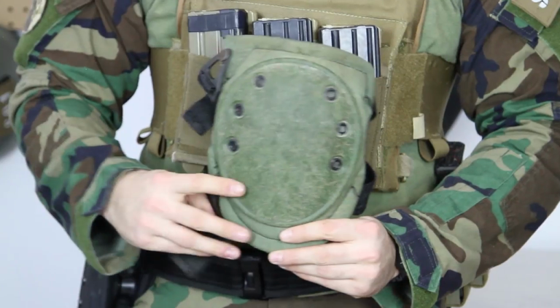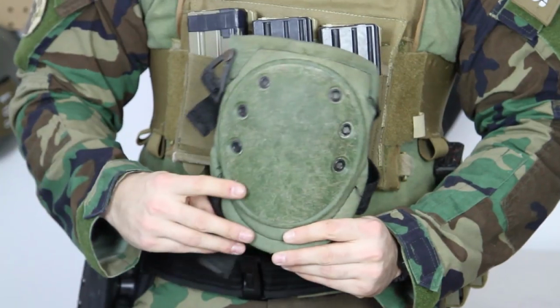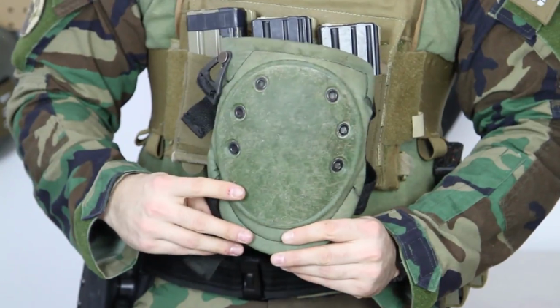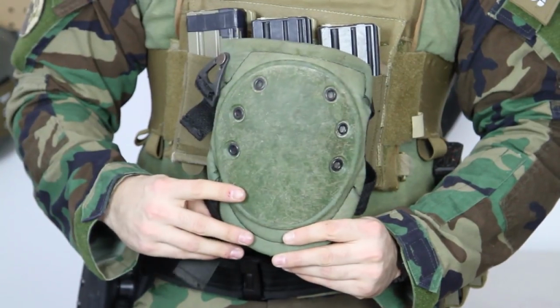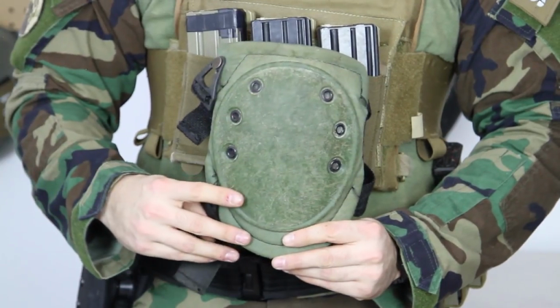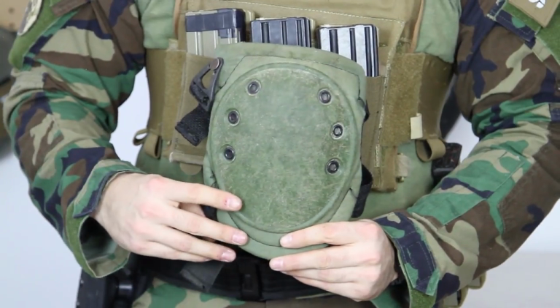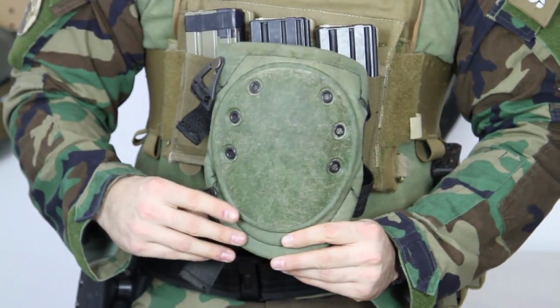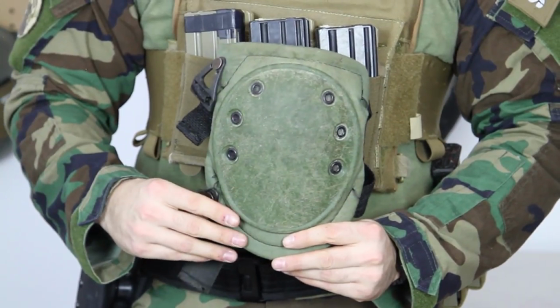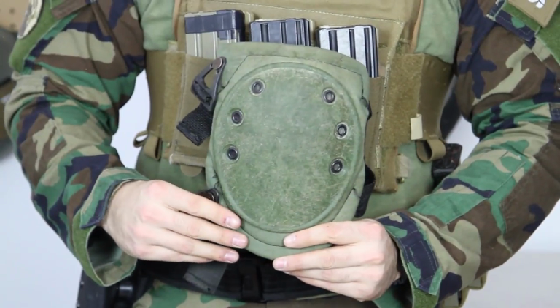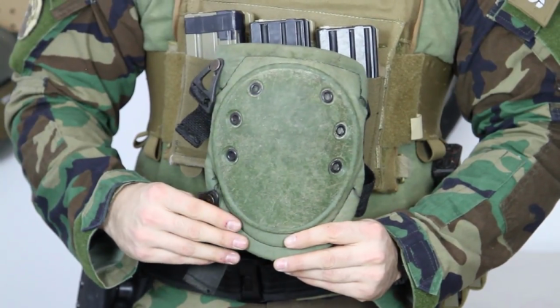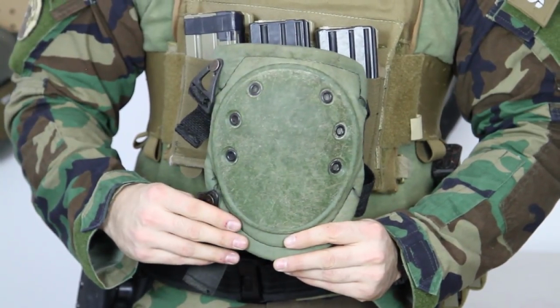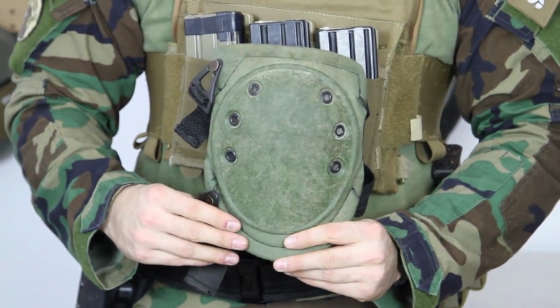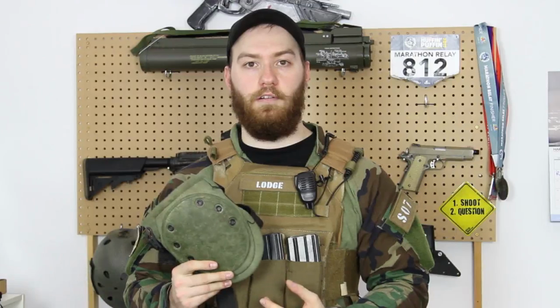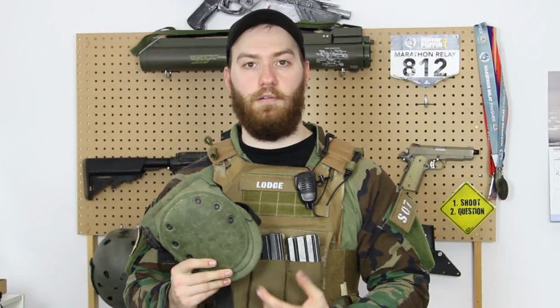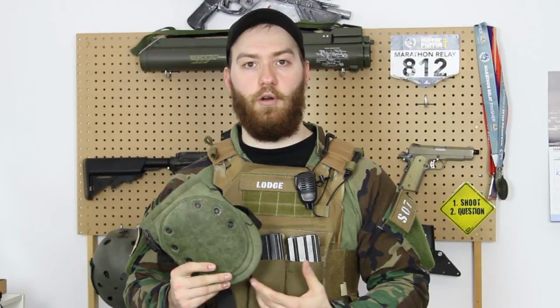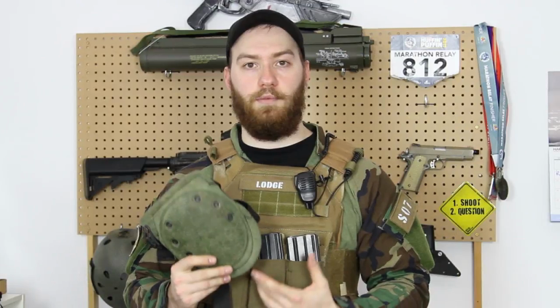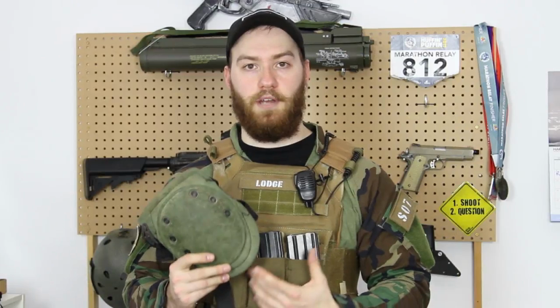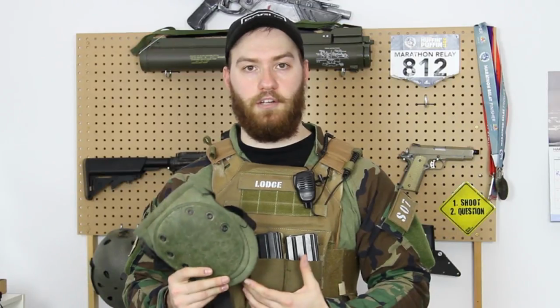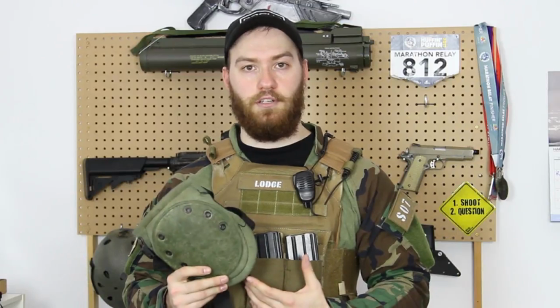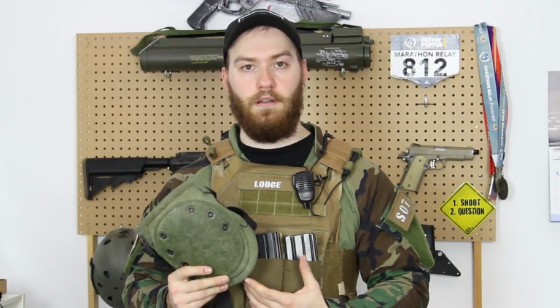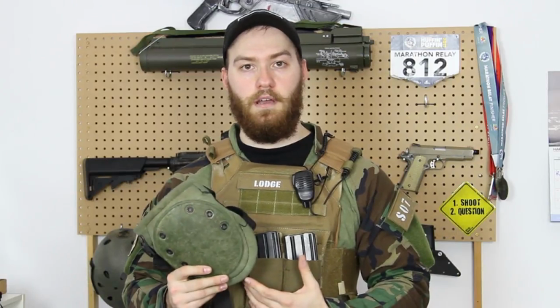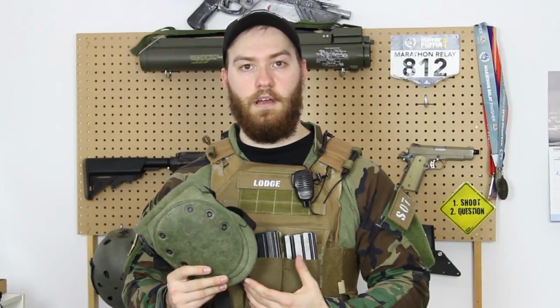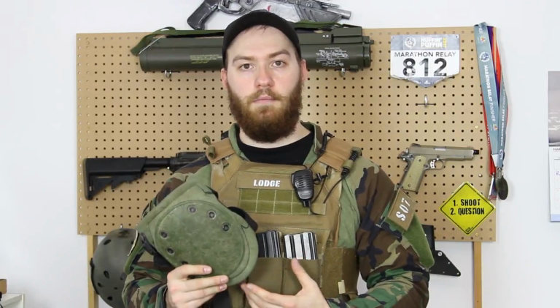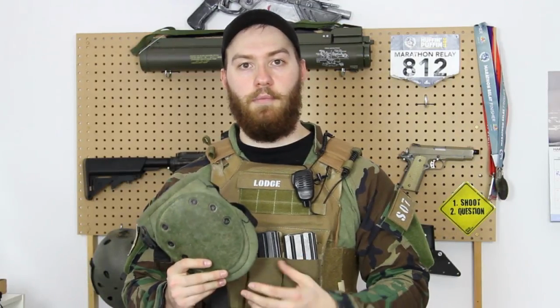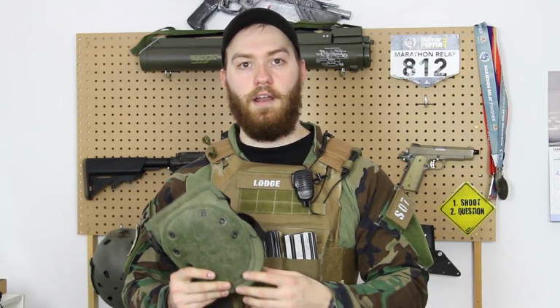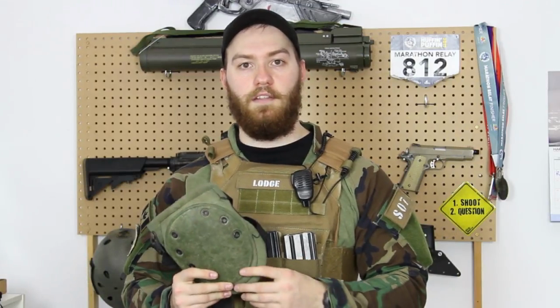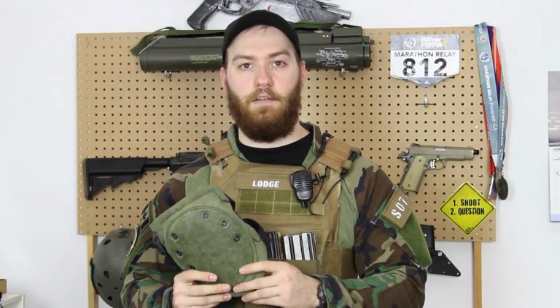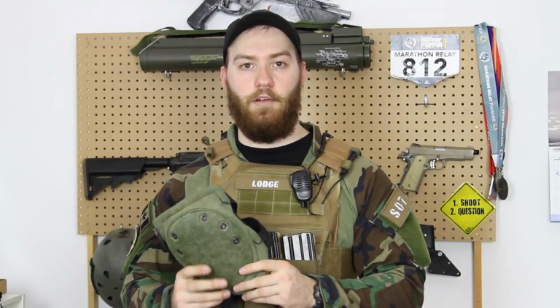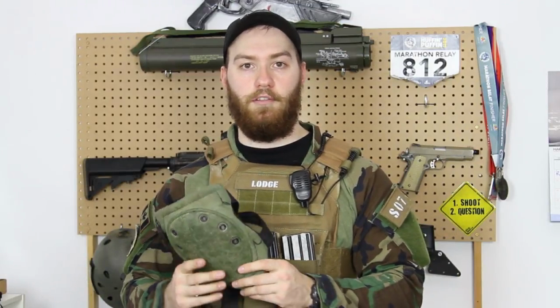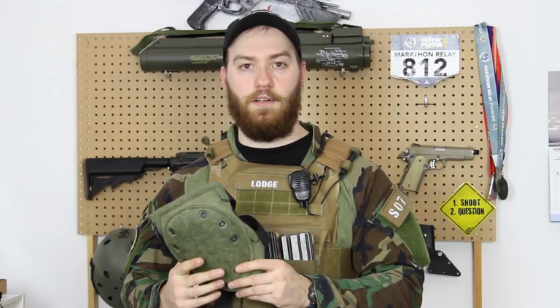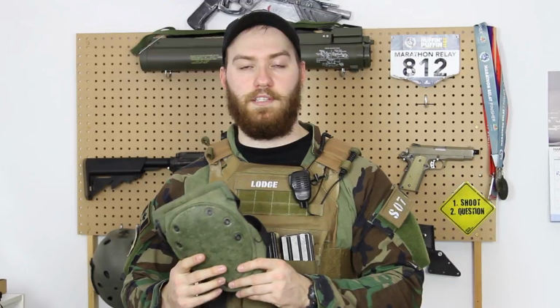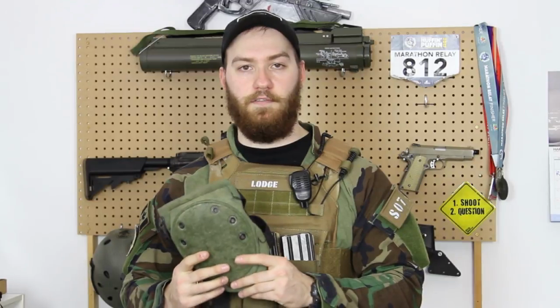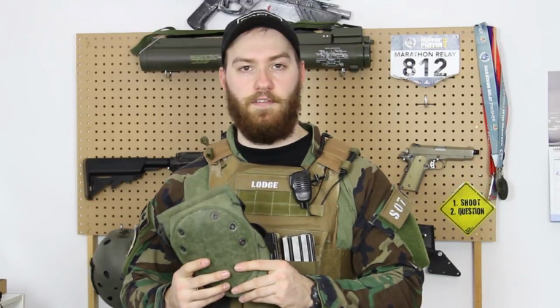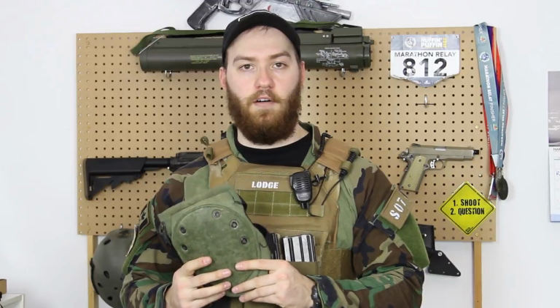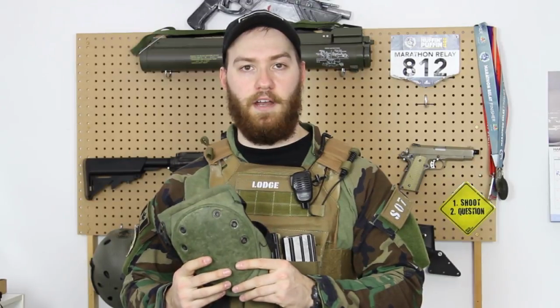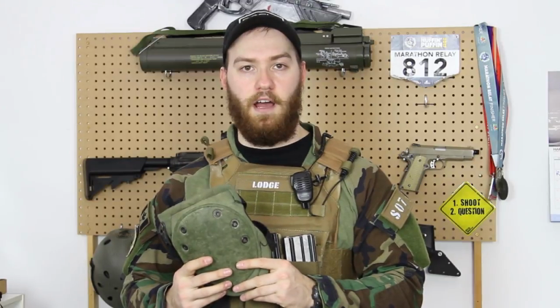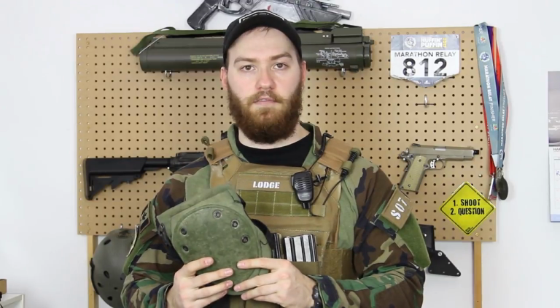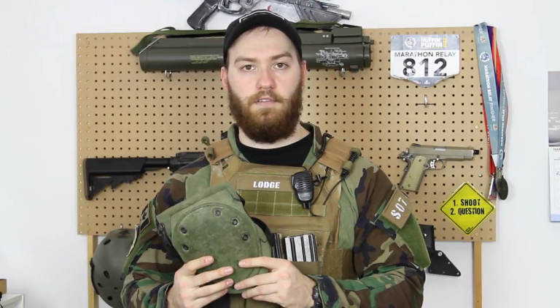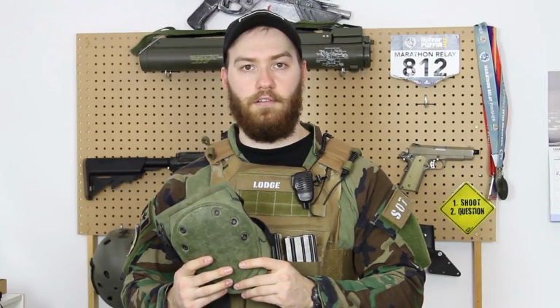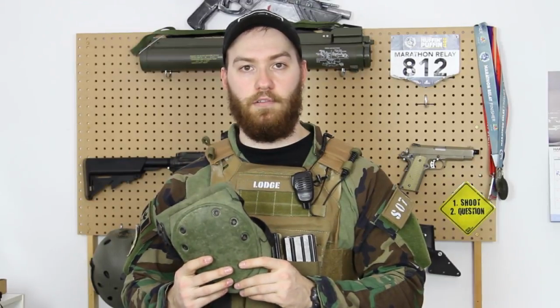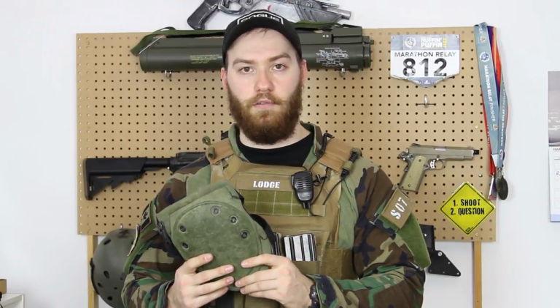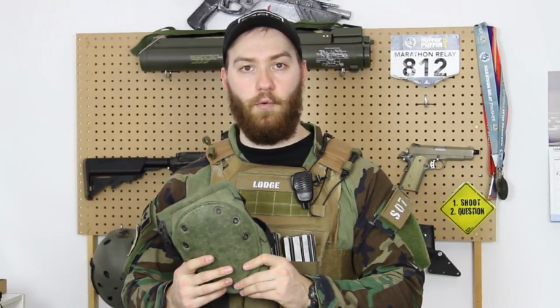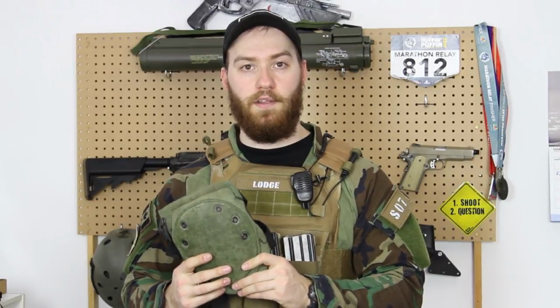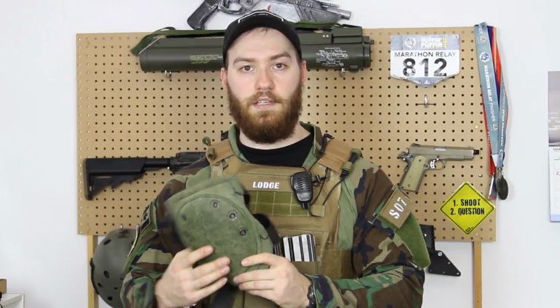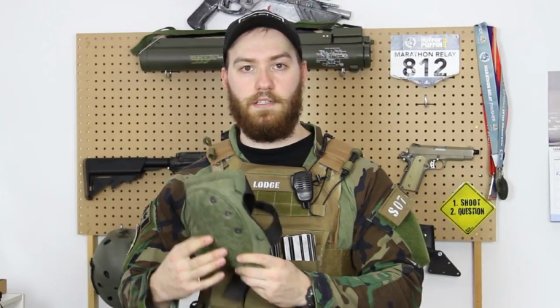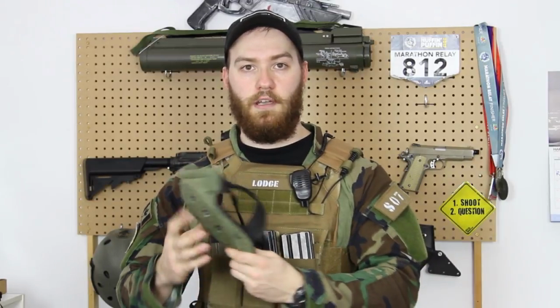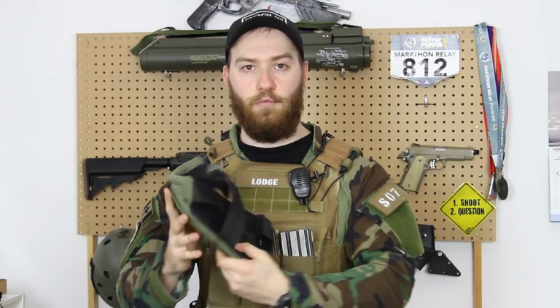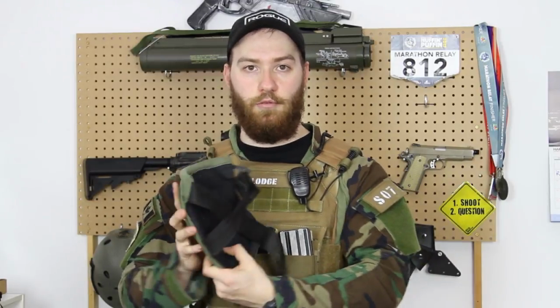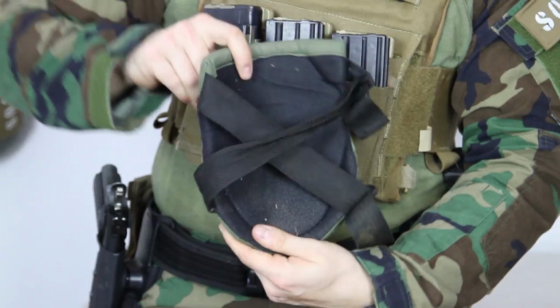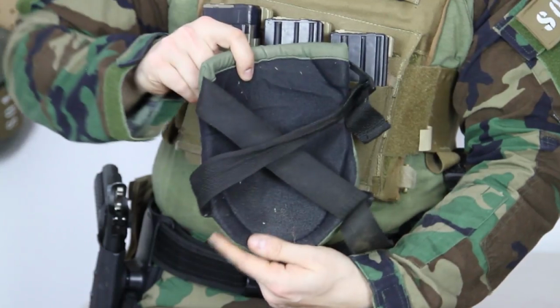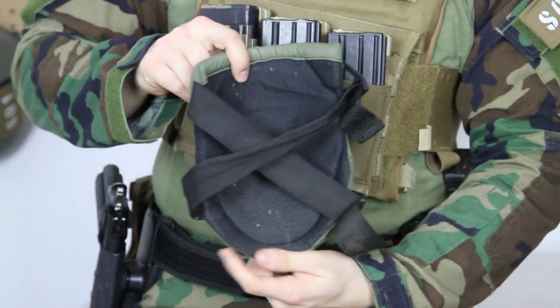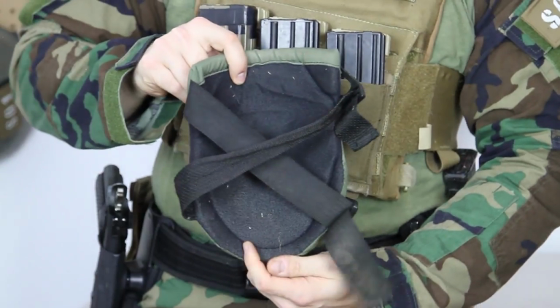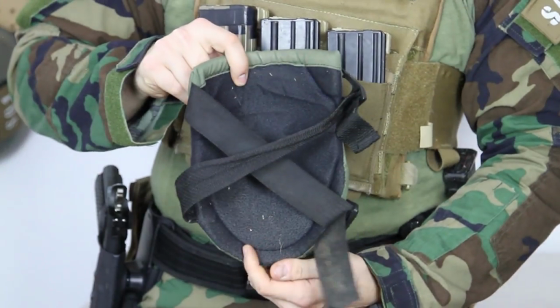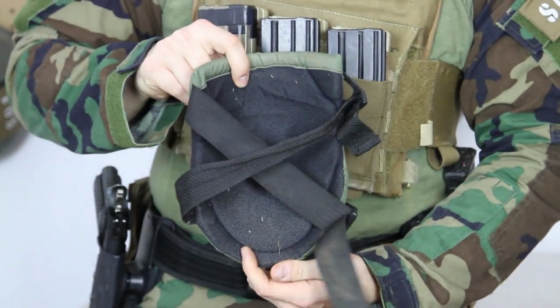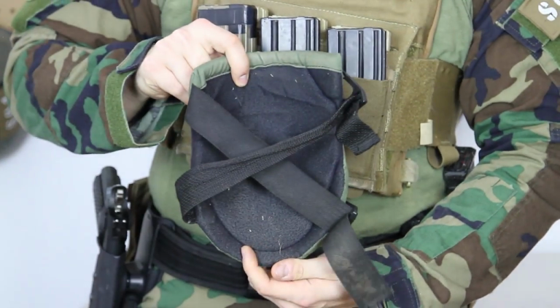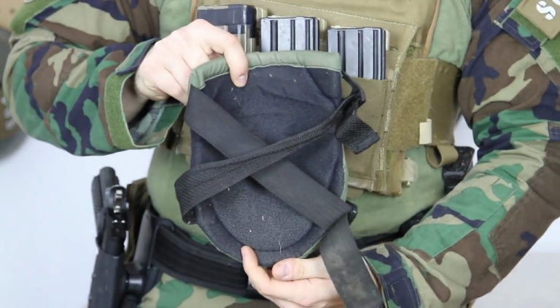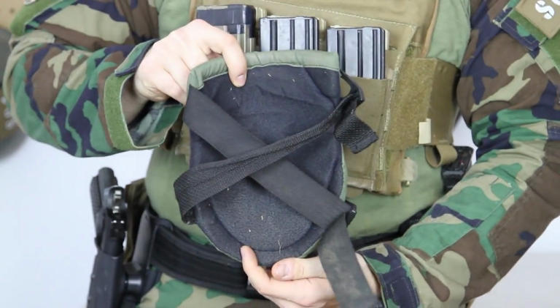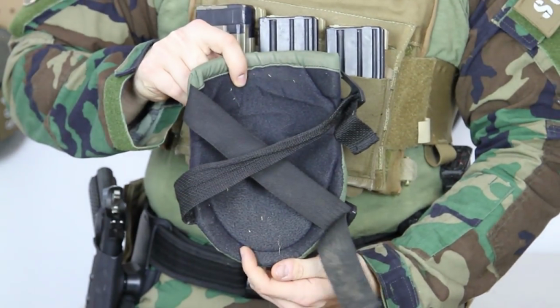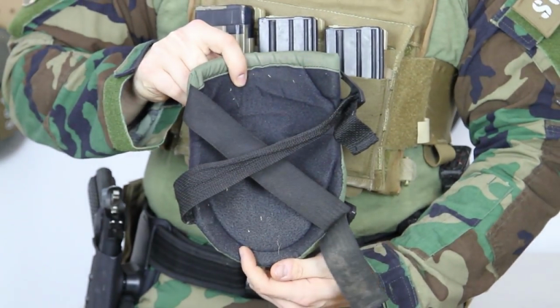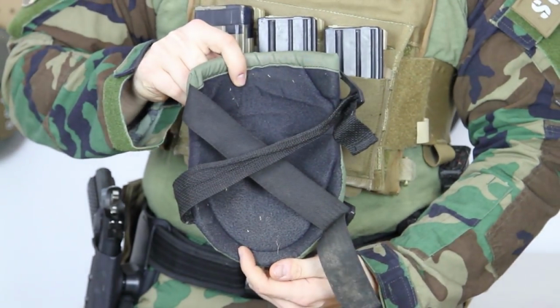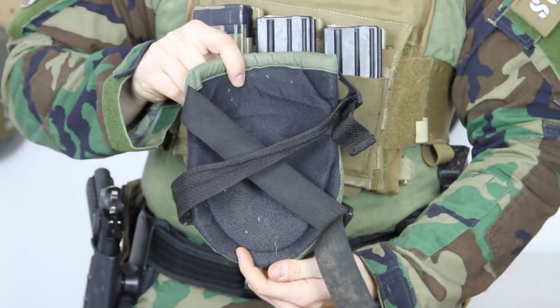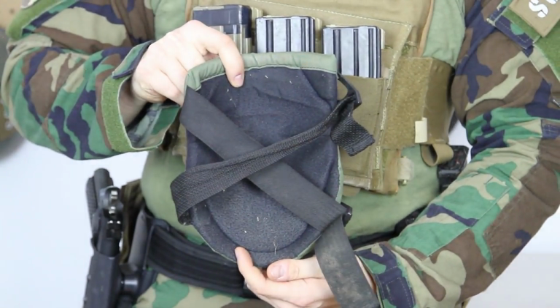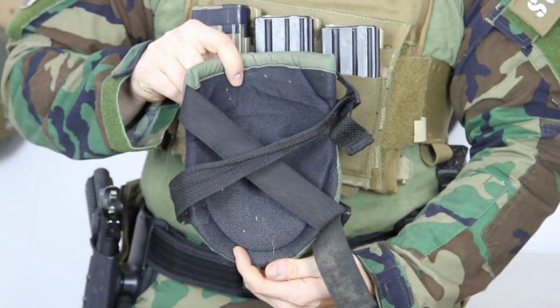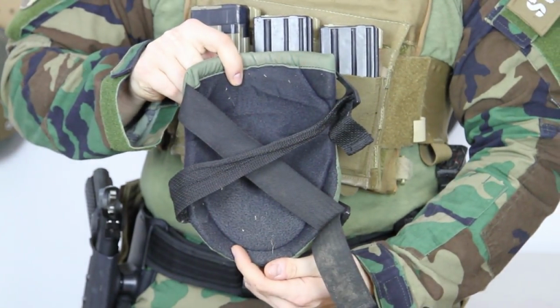External knee pads can offer a little more protection but they run the risk of falling off. To avoid this, we recommend crossing the straps when doing them up.